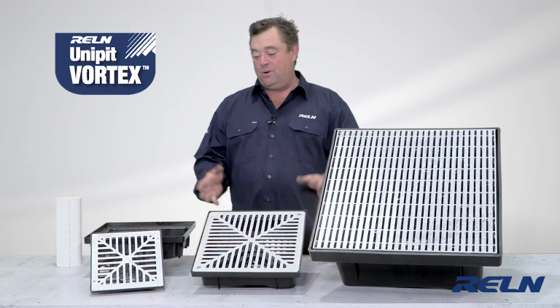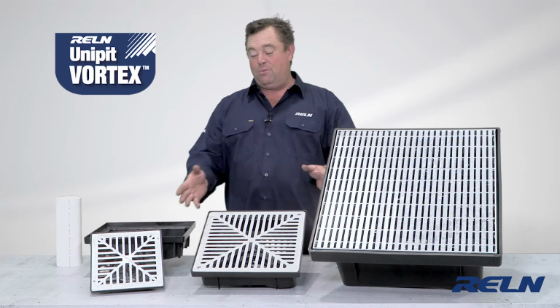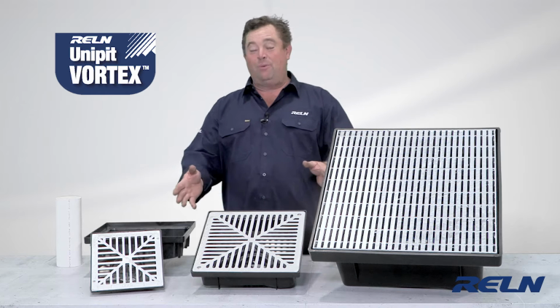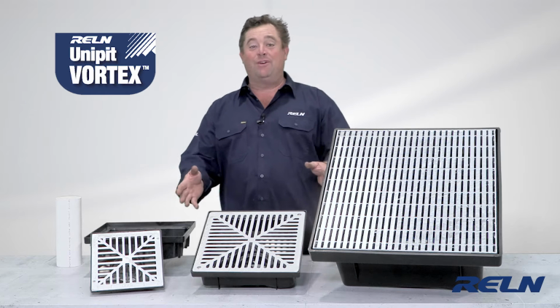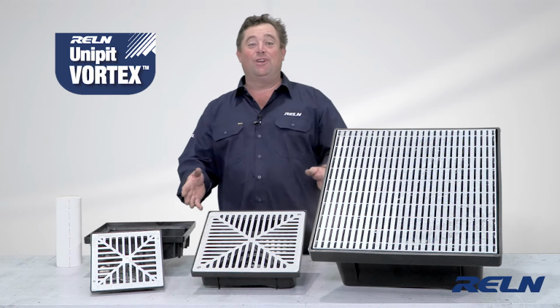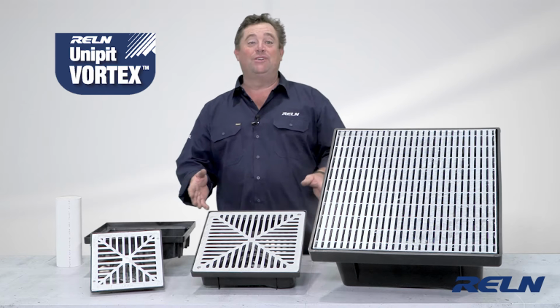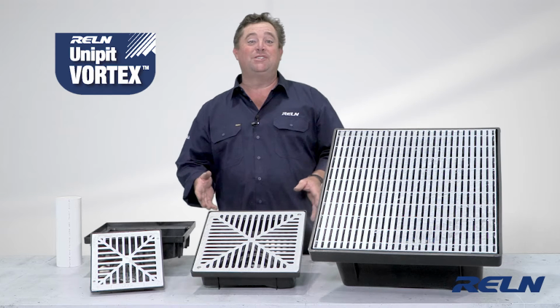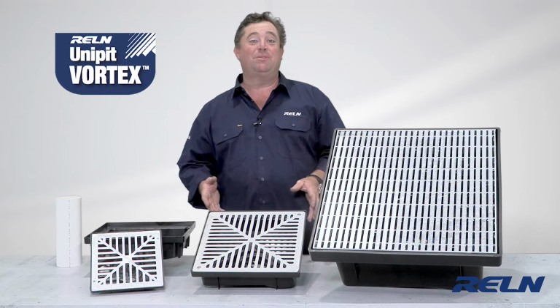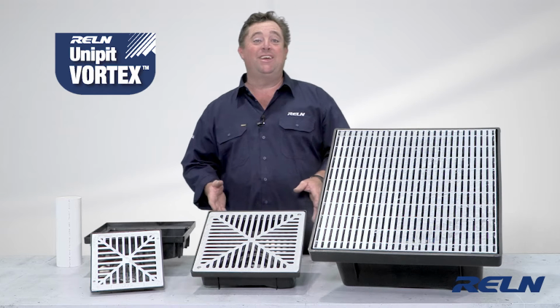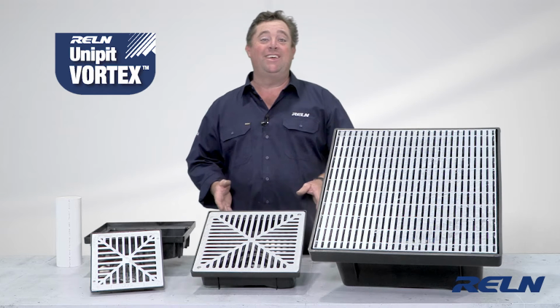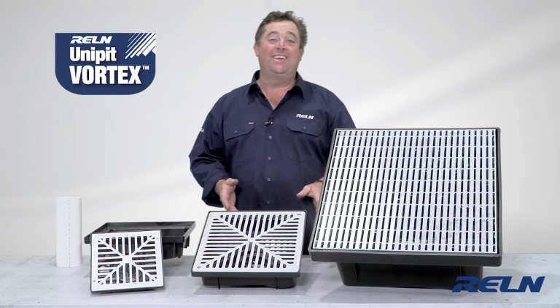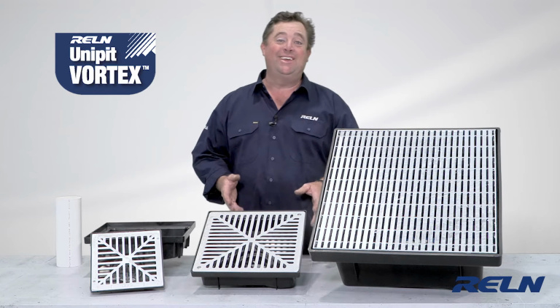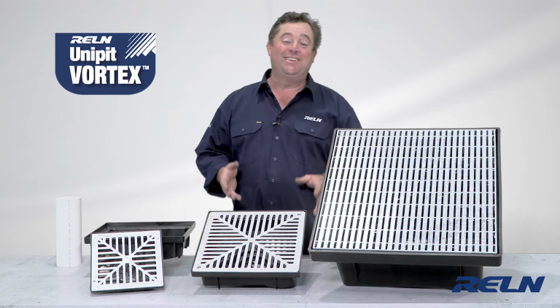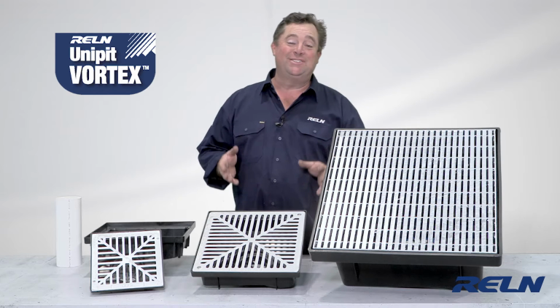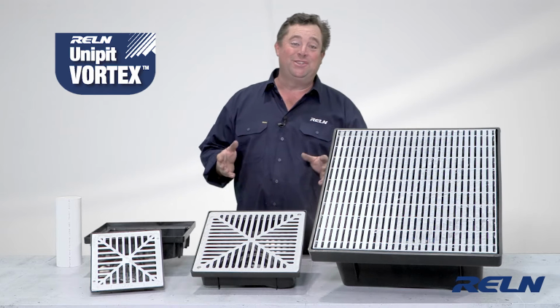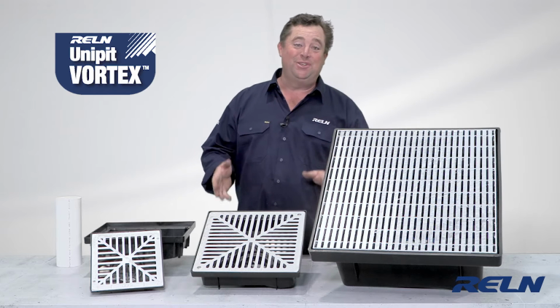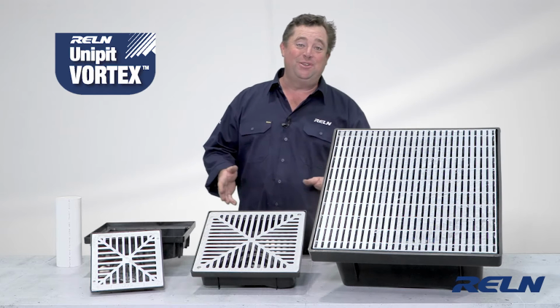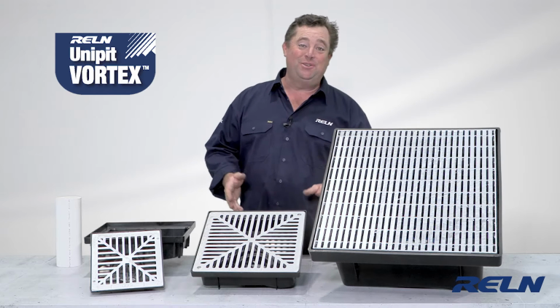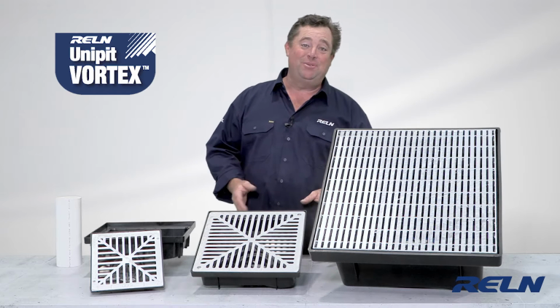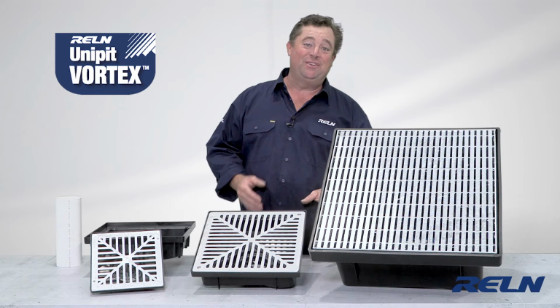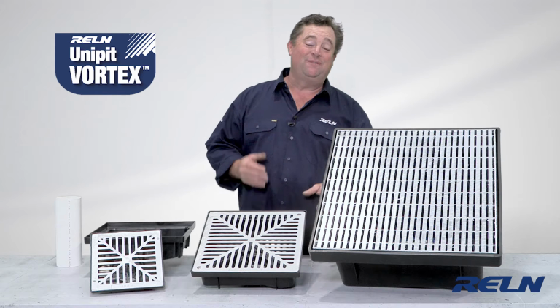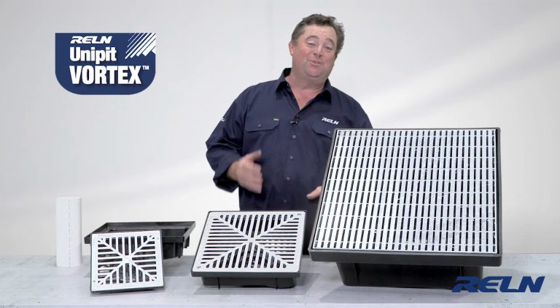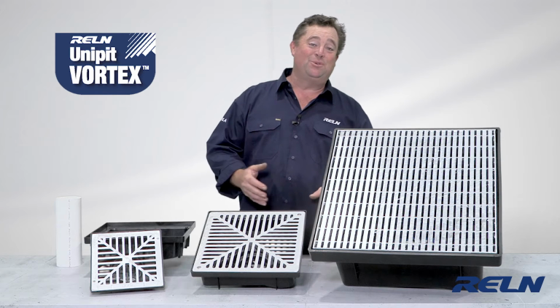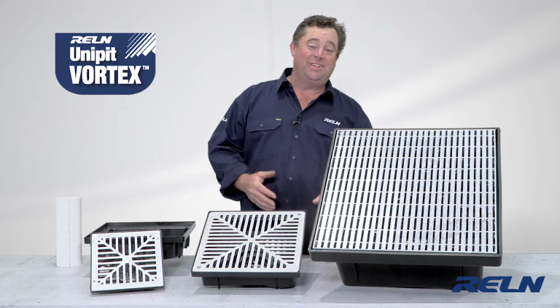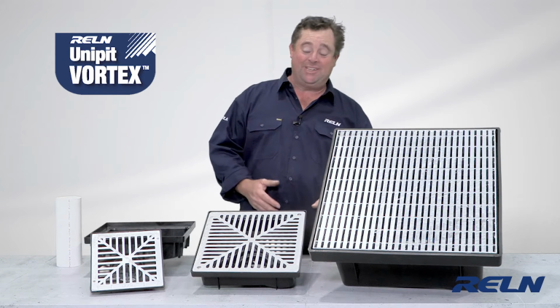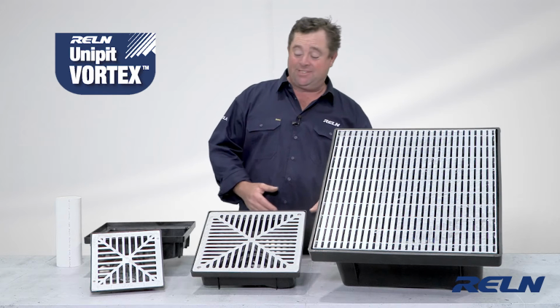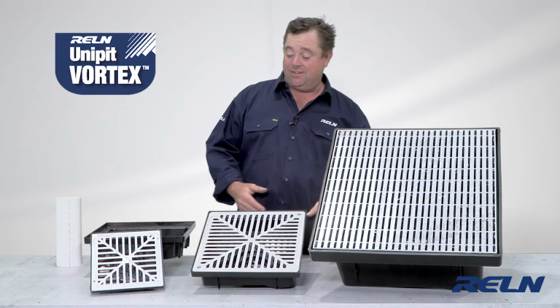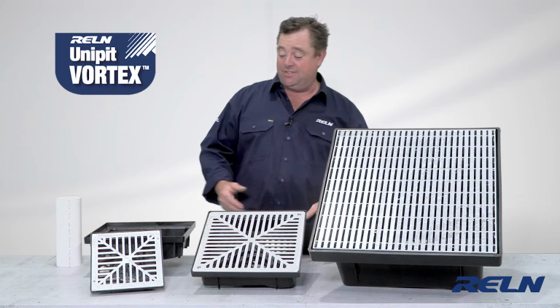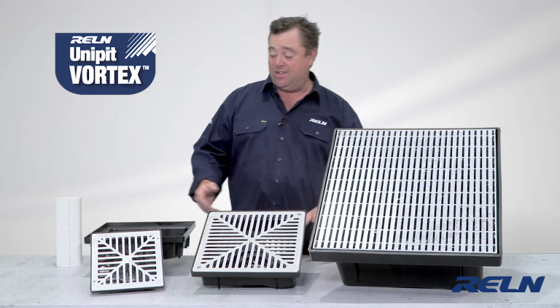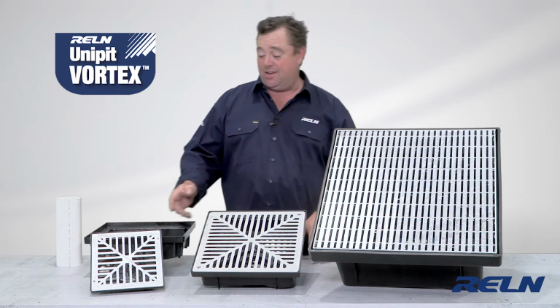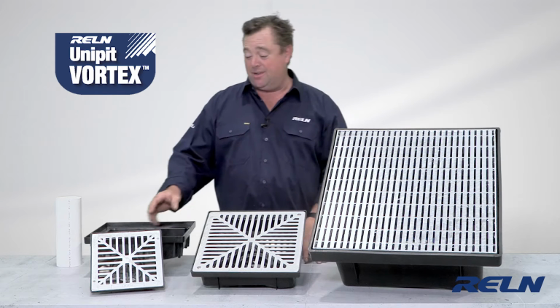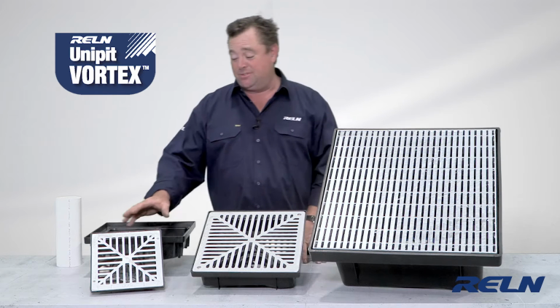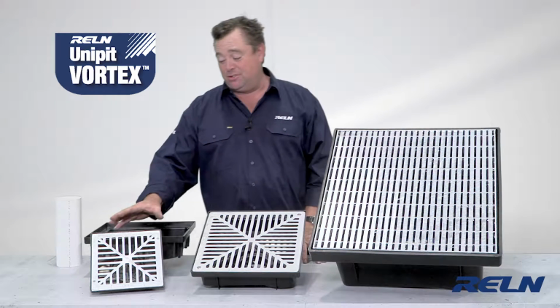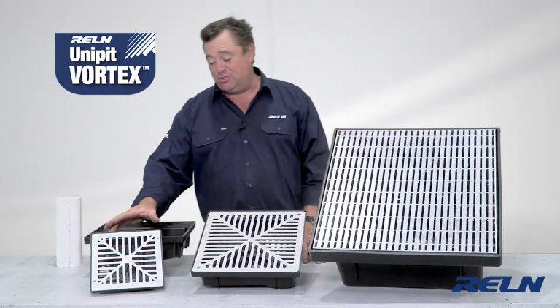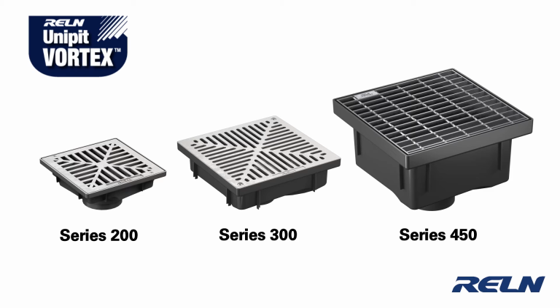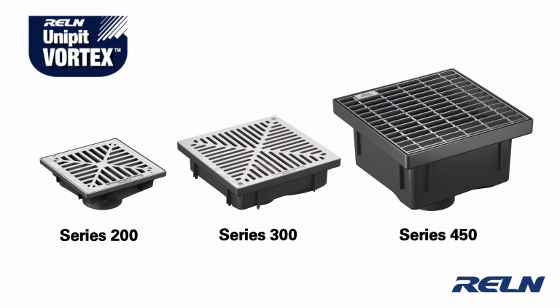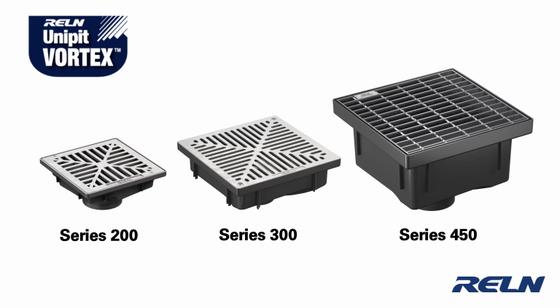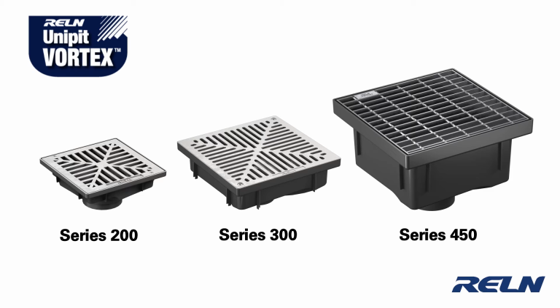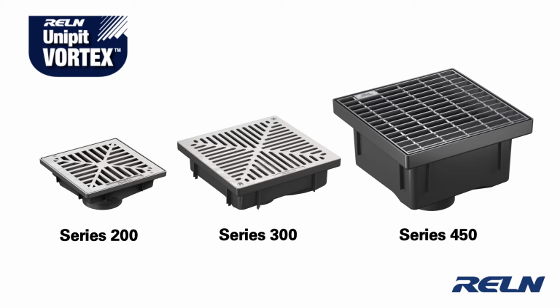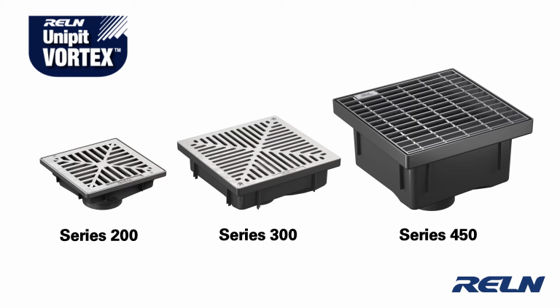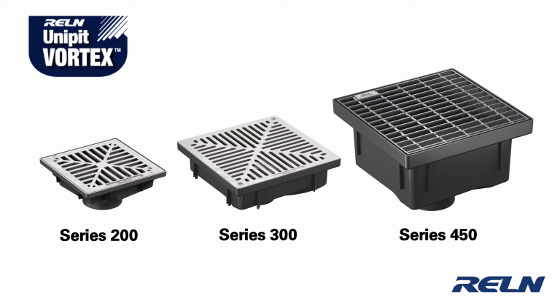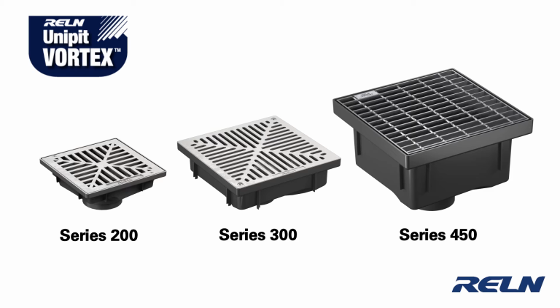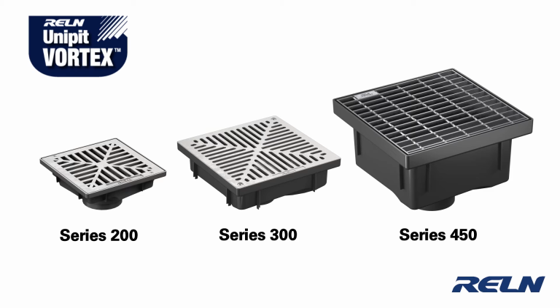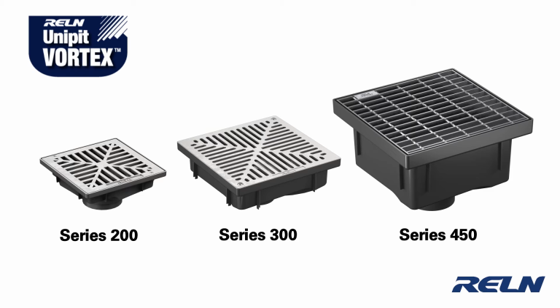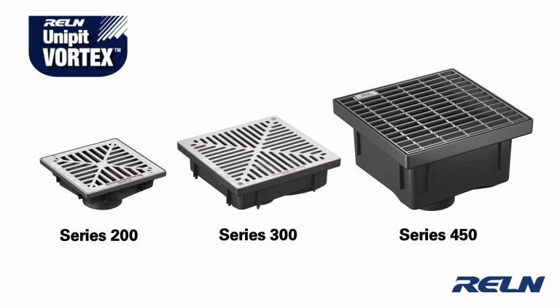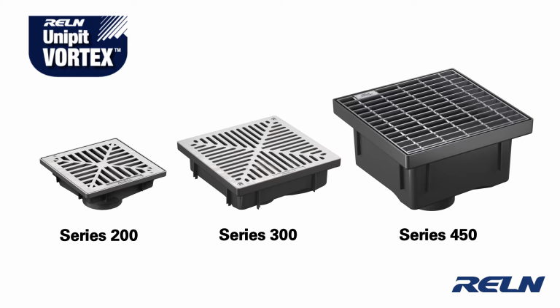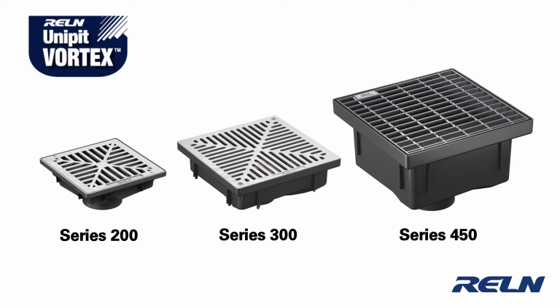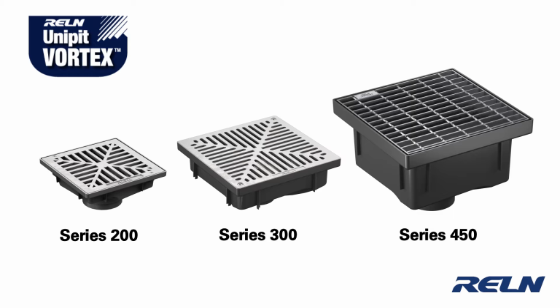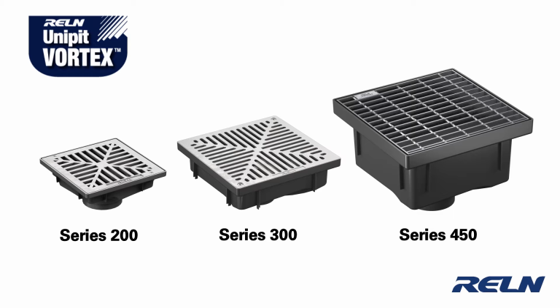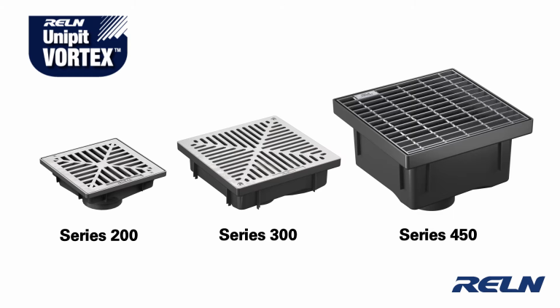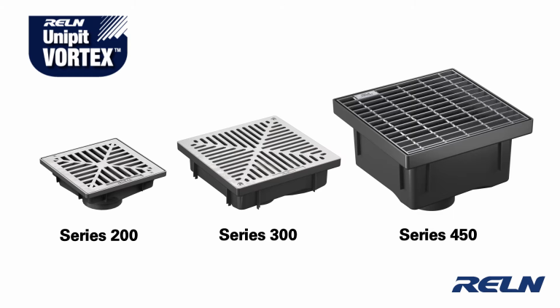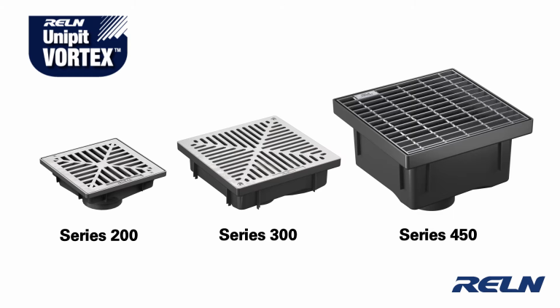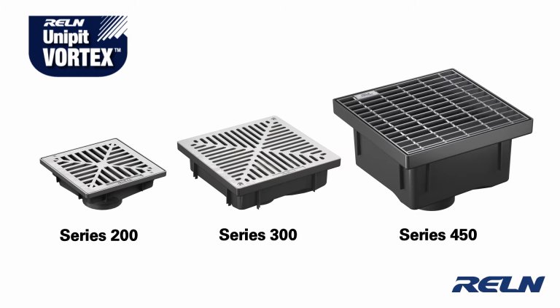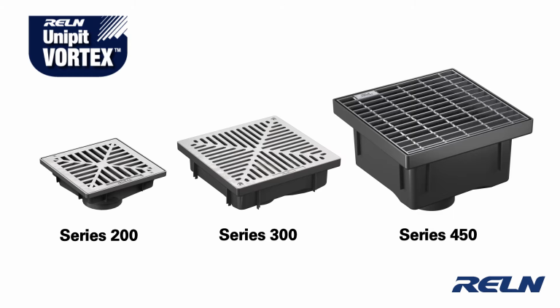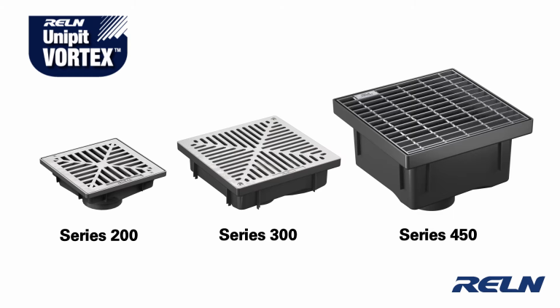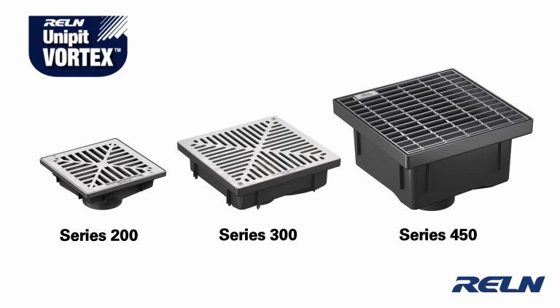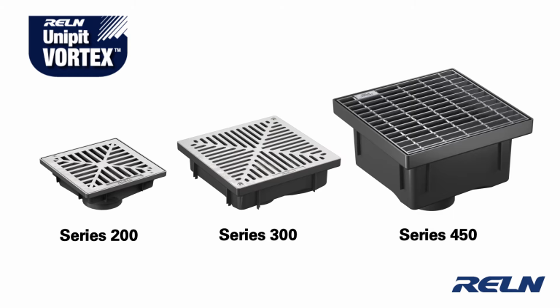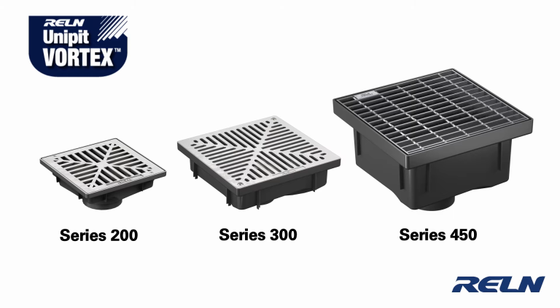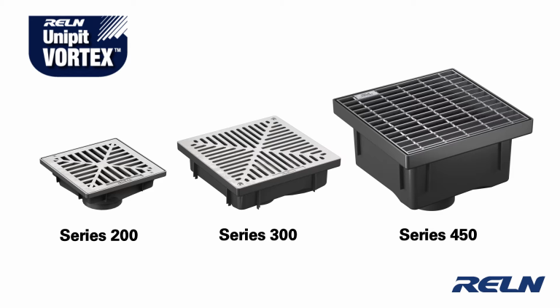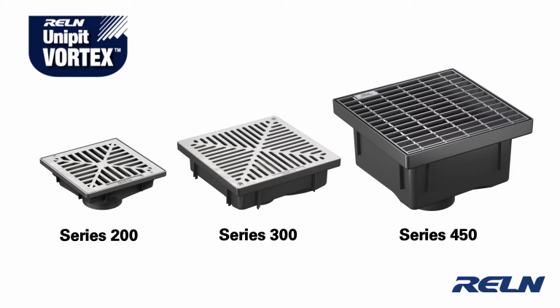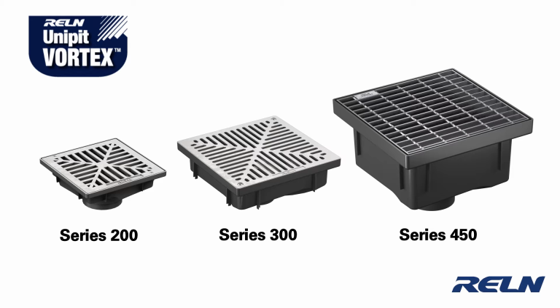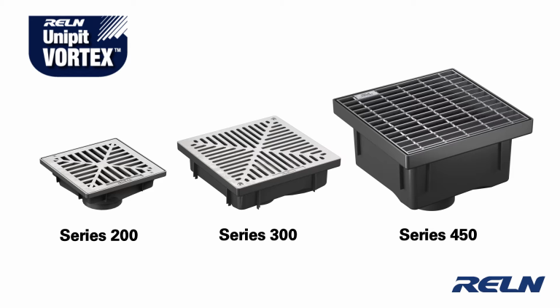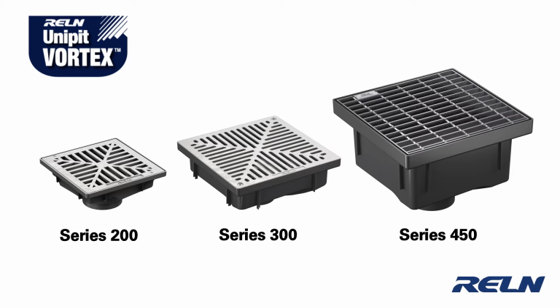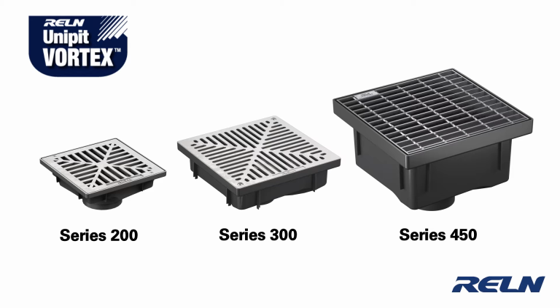What we've got on display here is the Unipit Vortex series. It comes in the 200 series, the 300 series, and the 450 series.